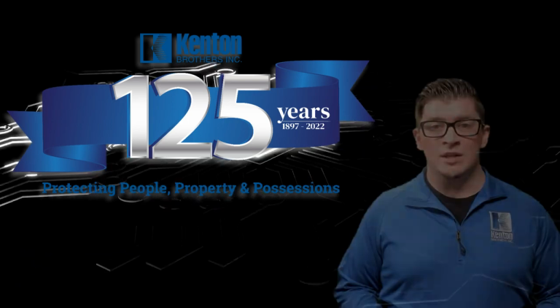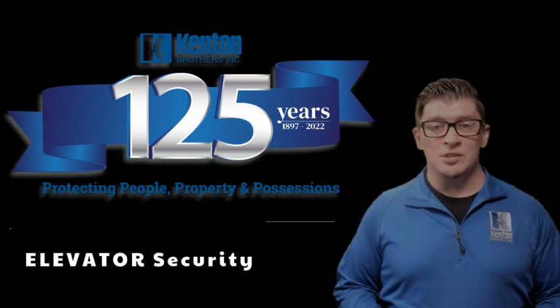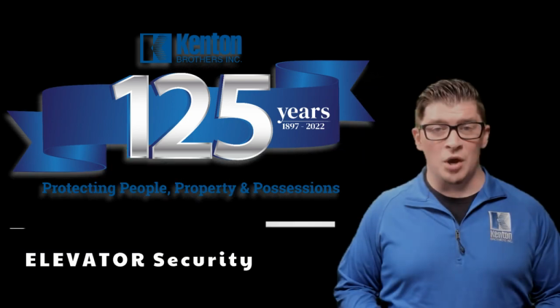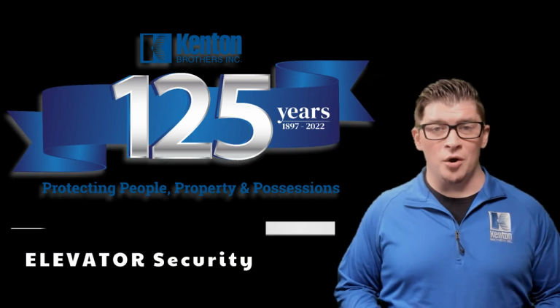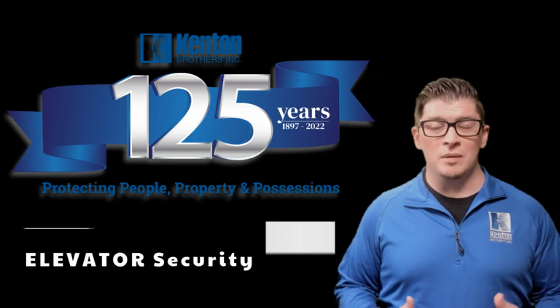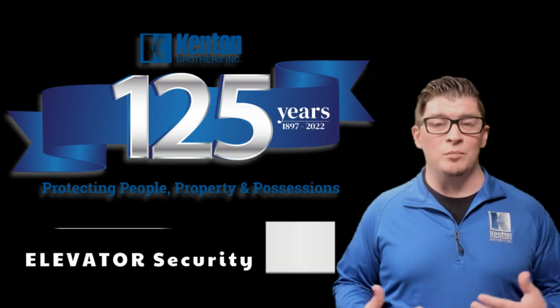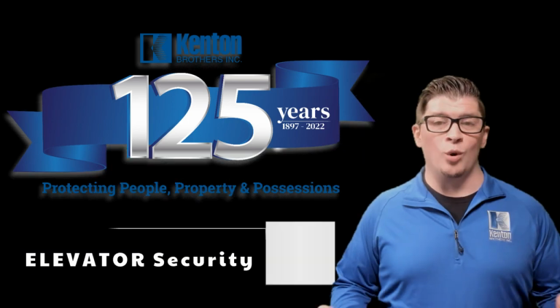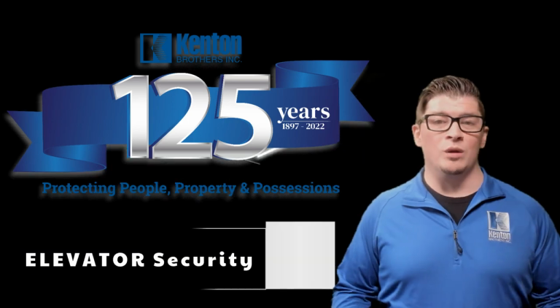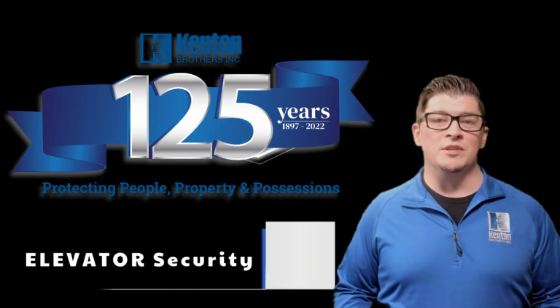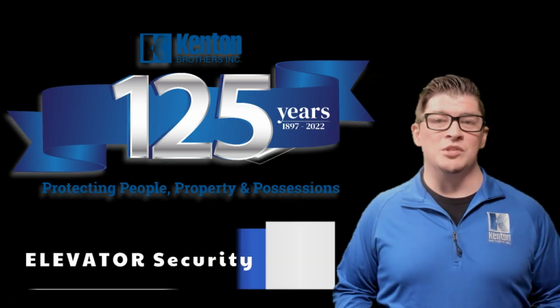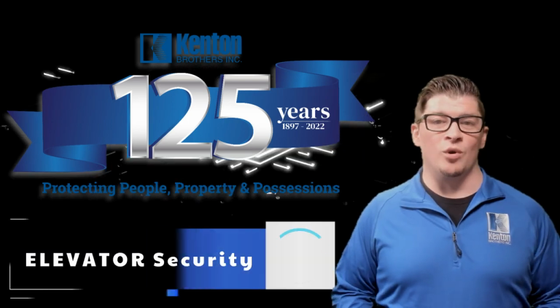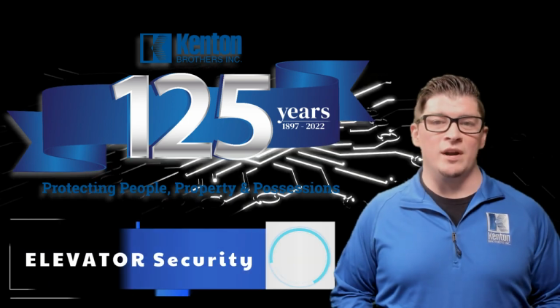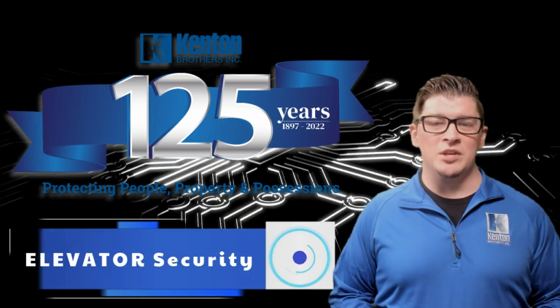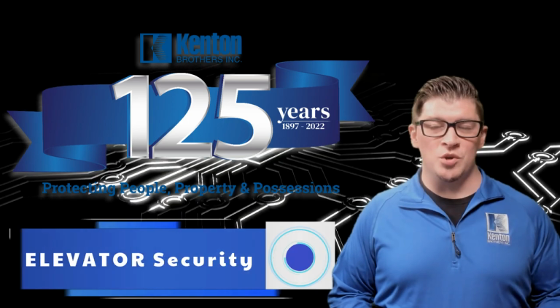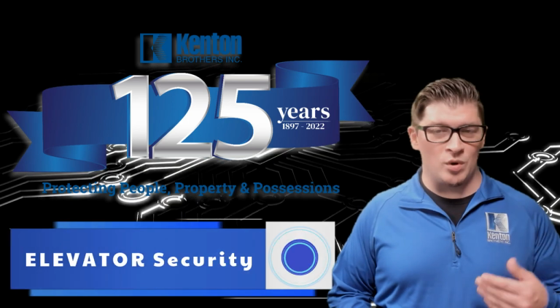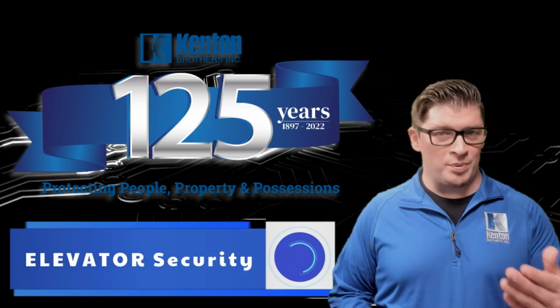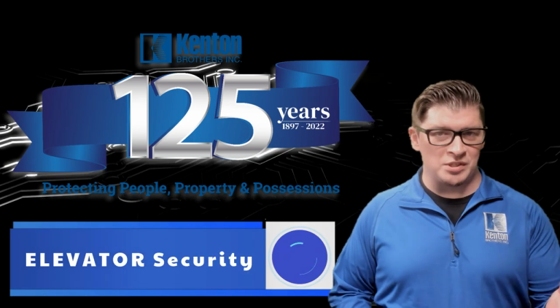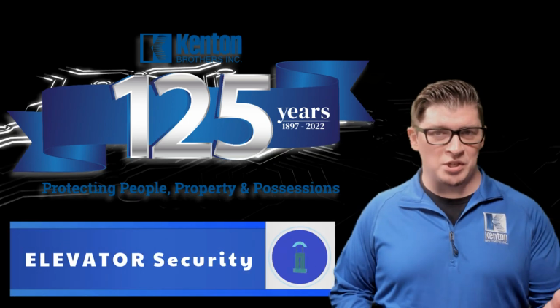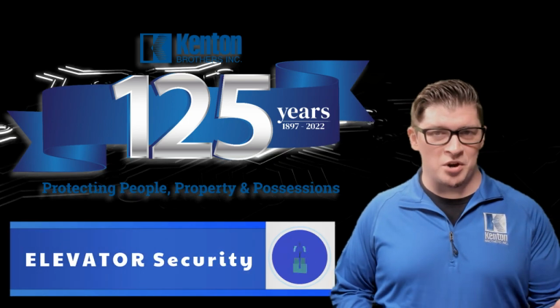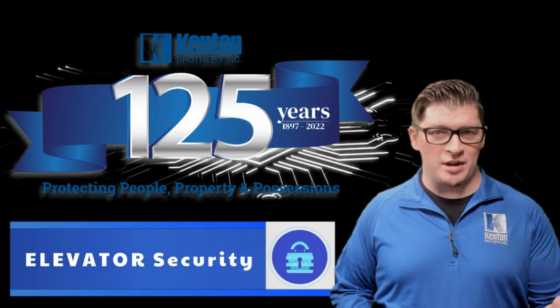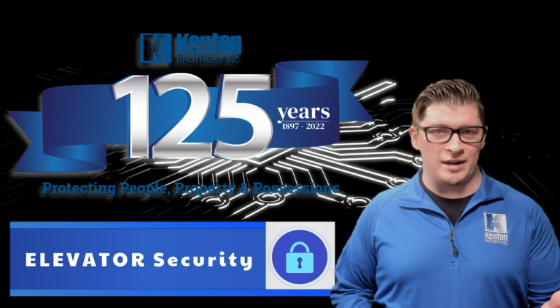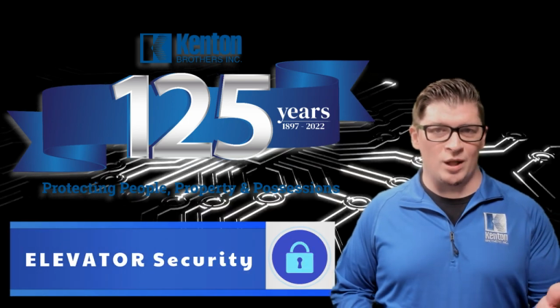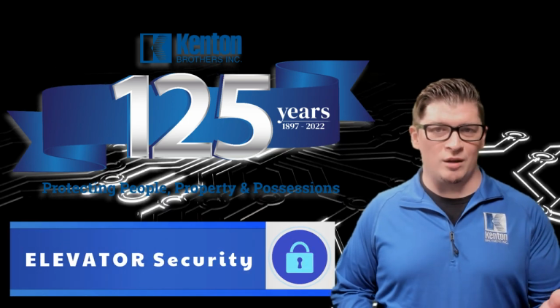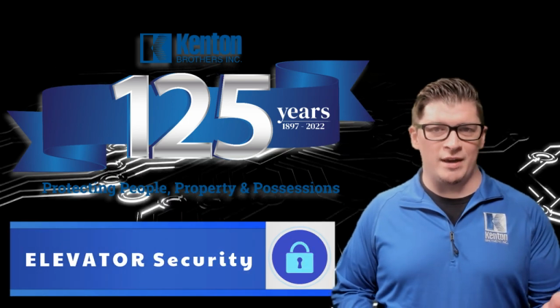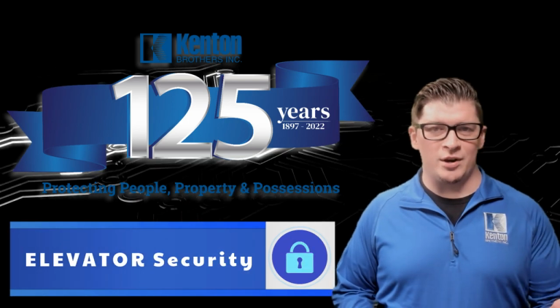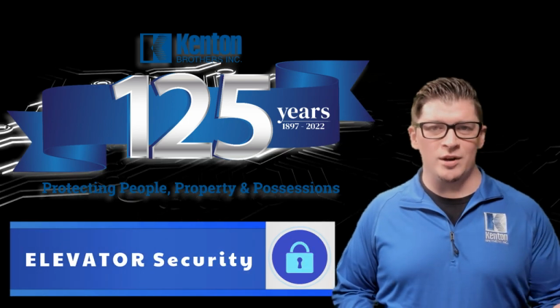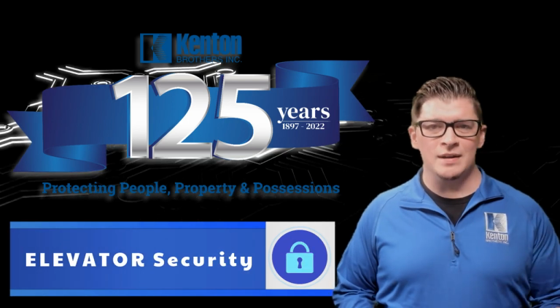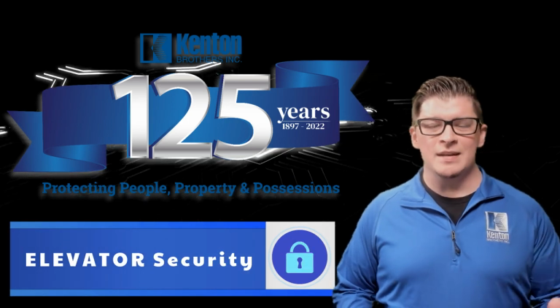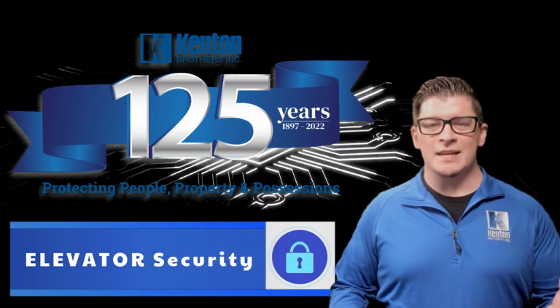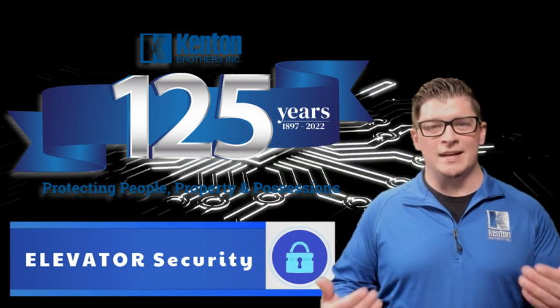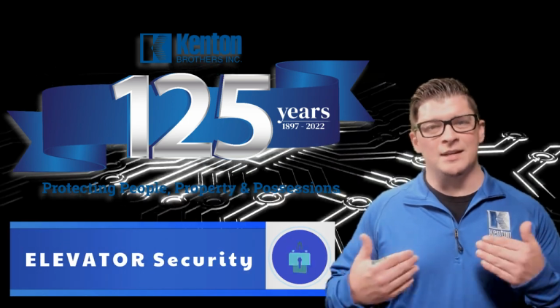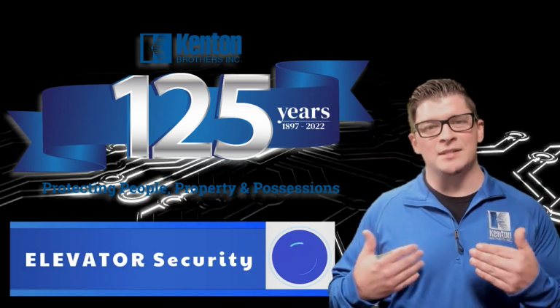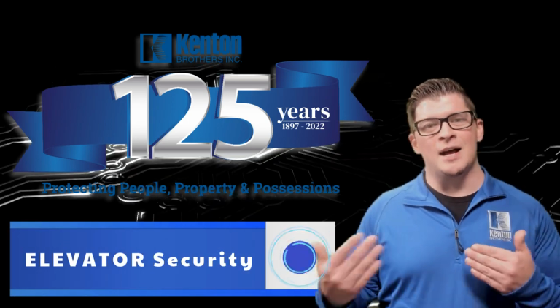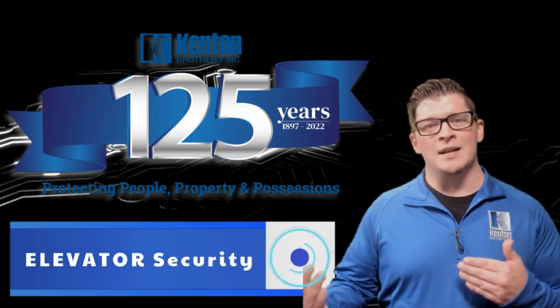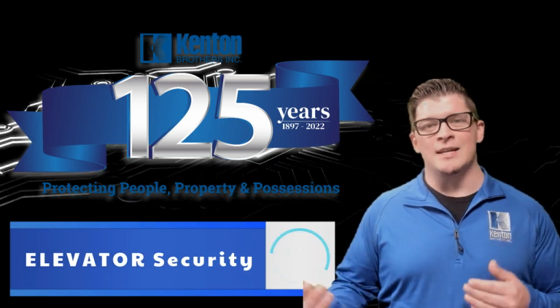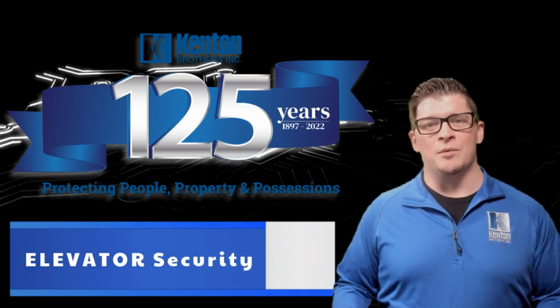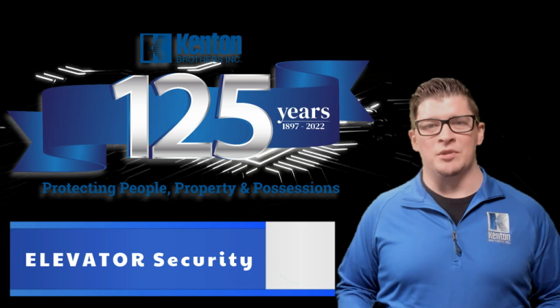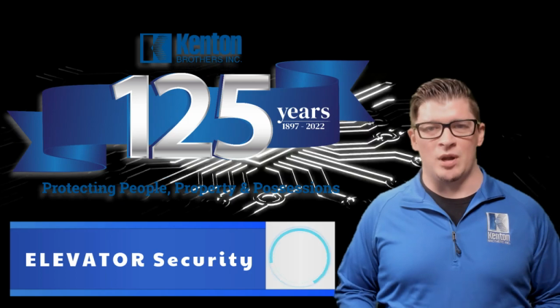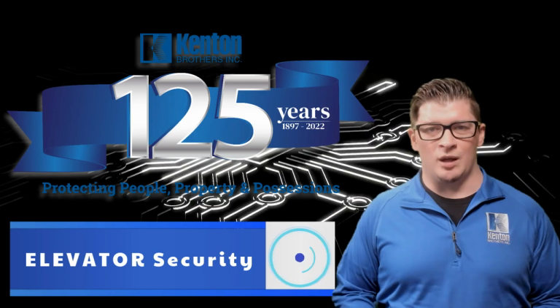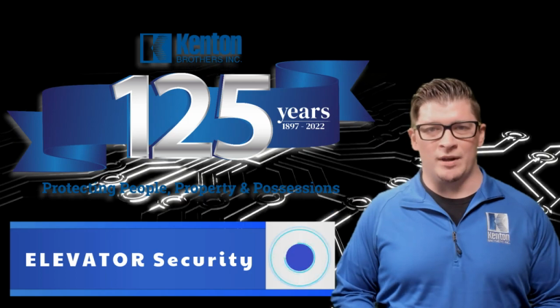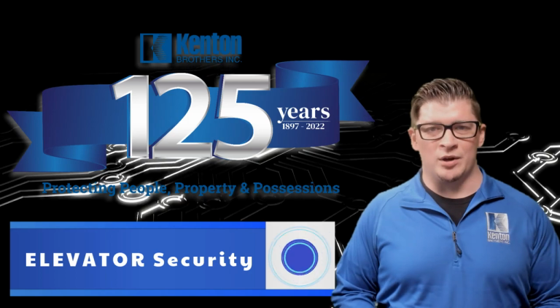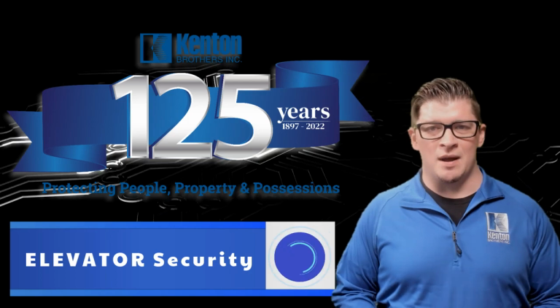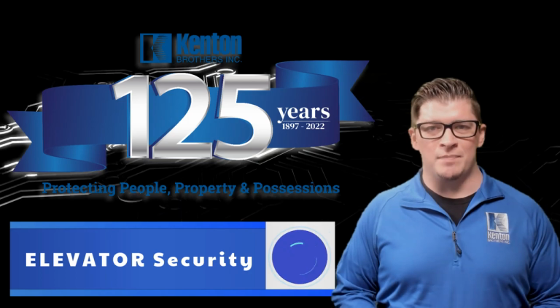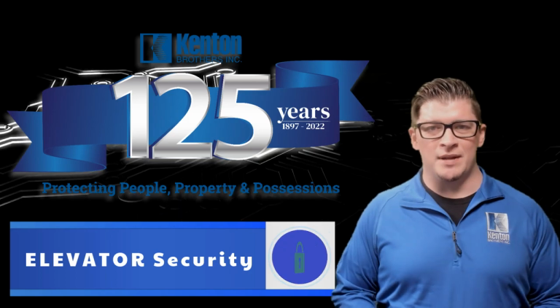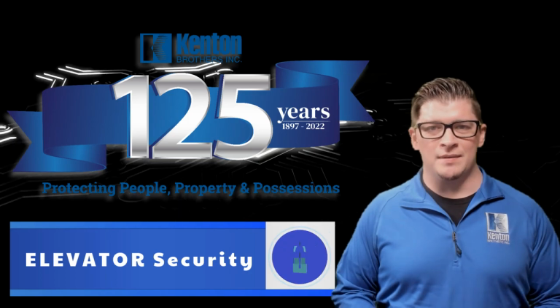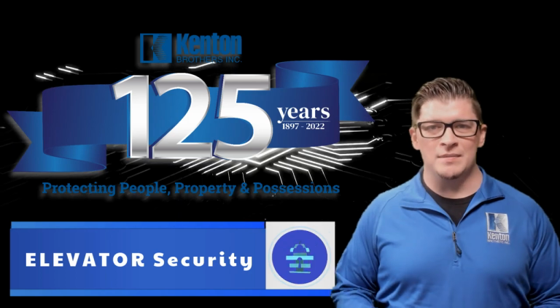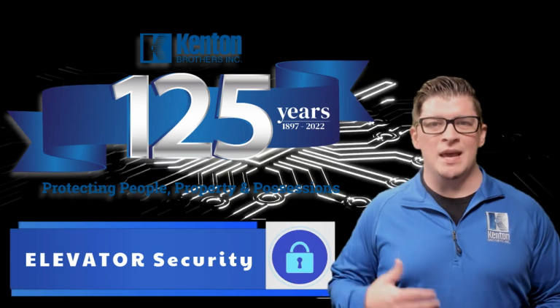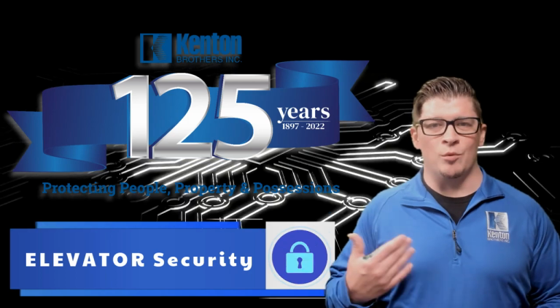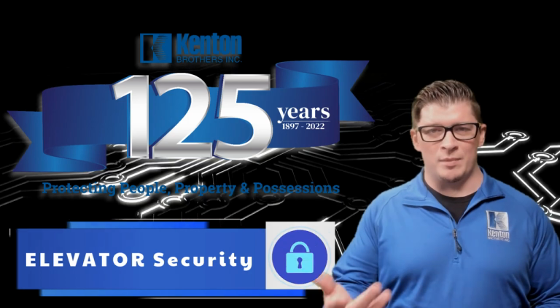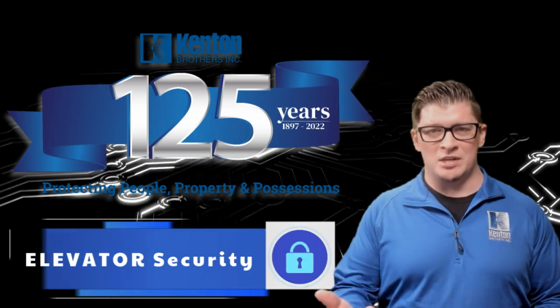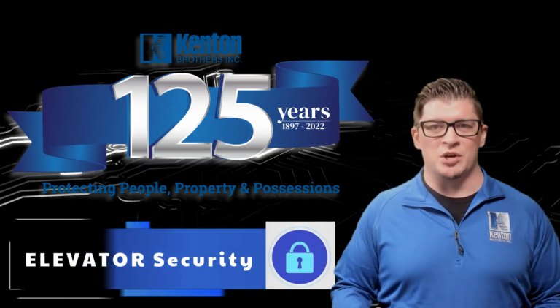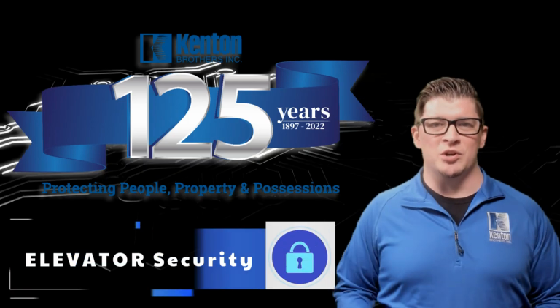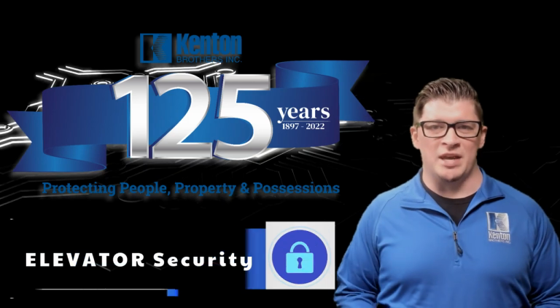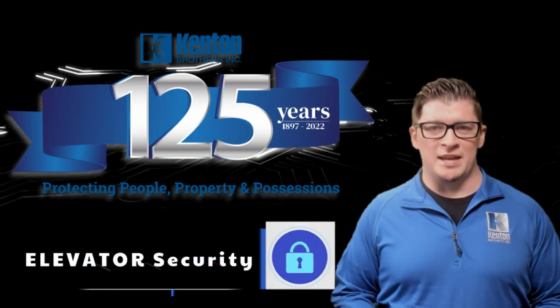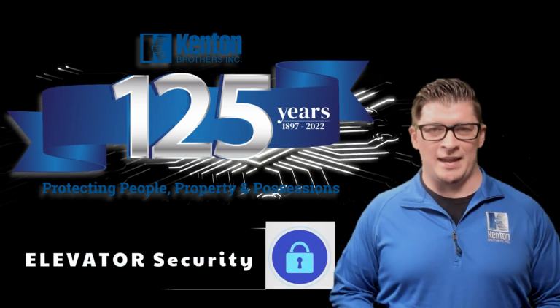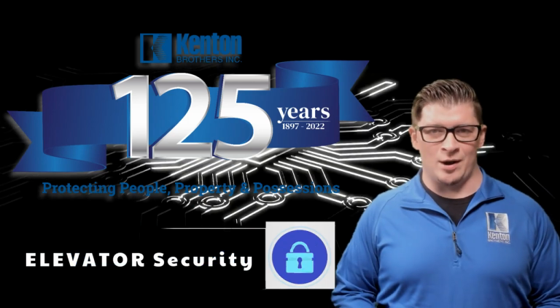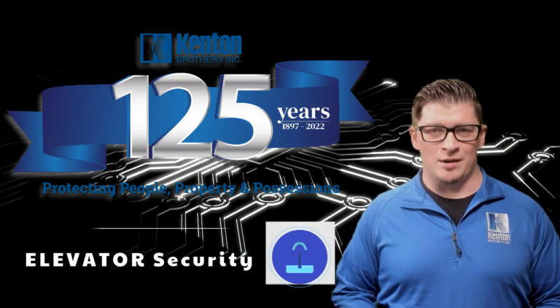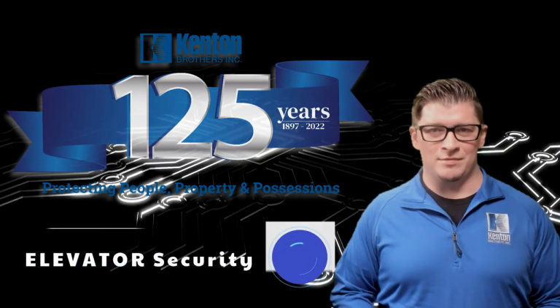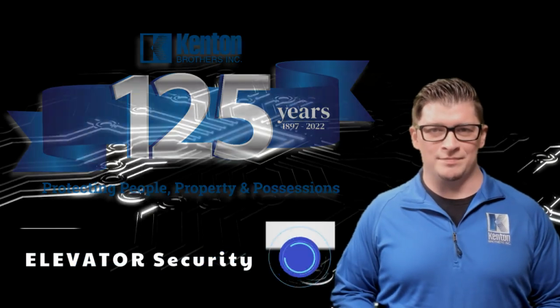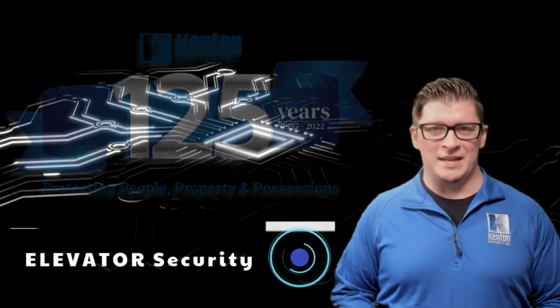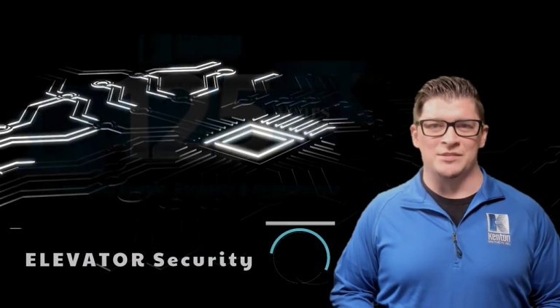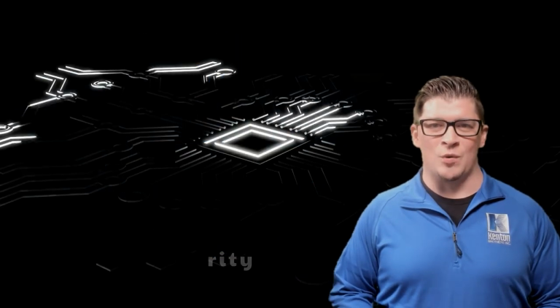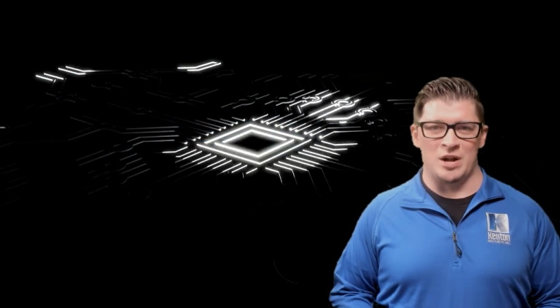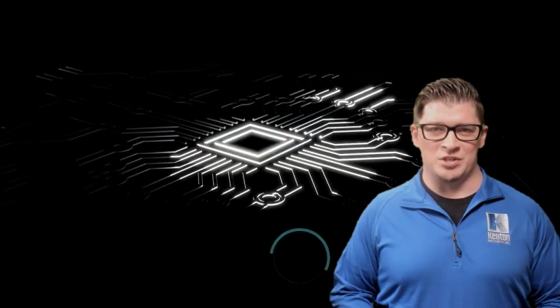So moral of the story: if you want to put security in an elevator, get us in contact with your elevator company and we'll make sure you're taken care of. Thanks for watching.